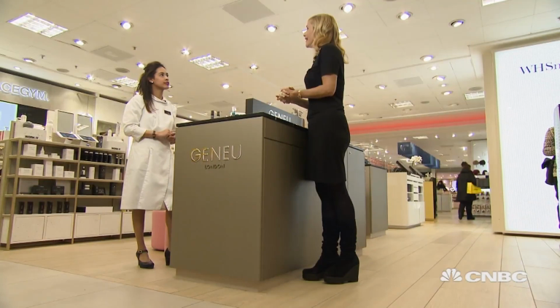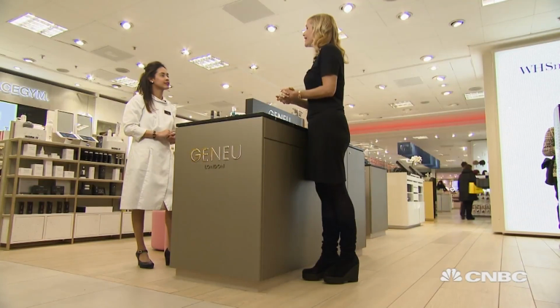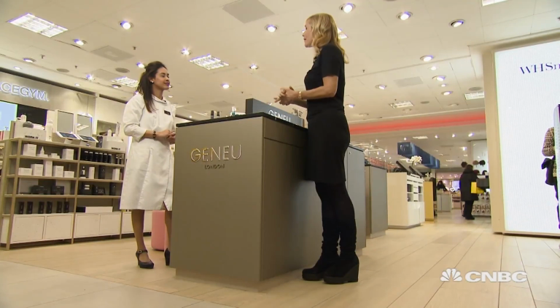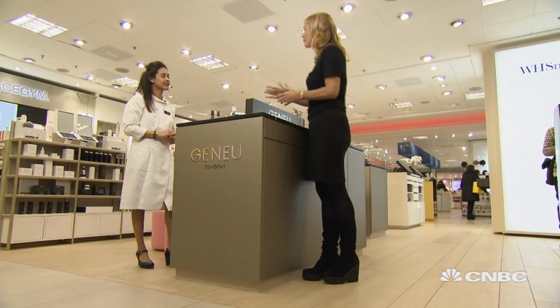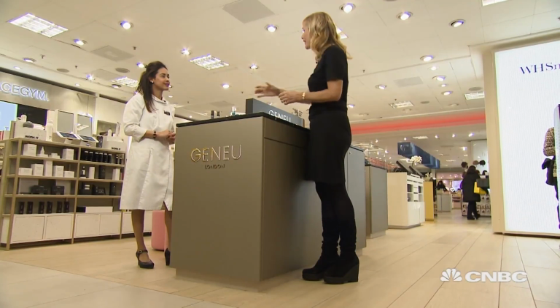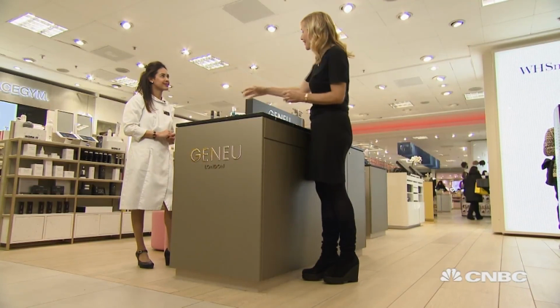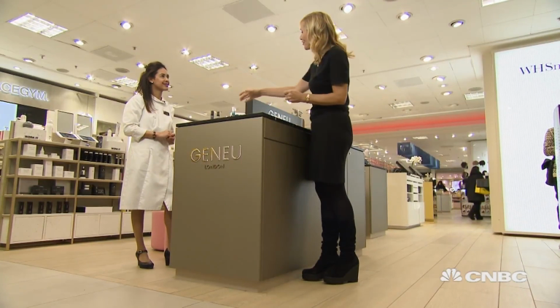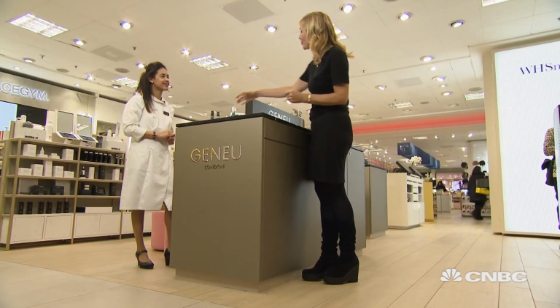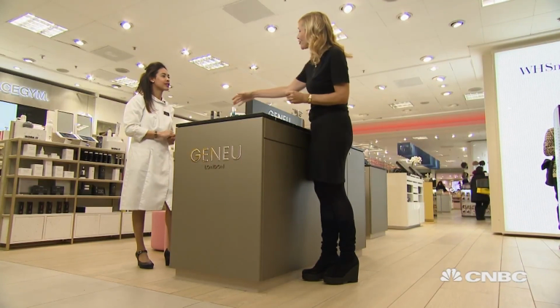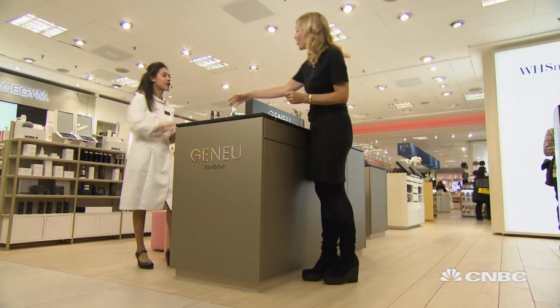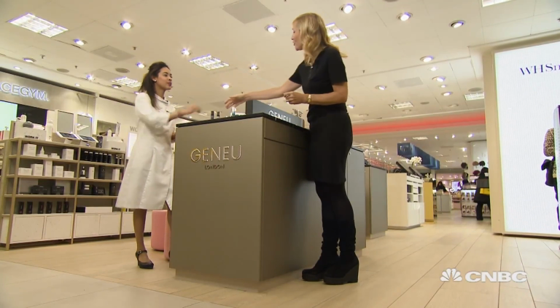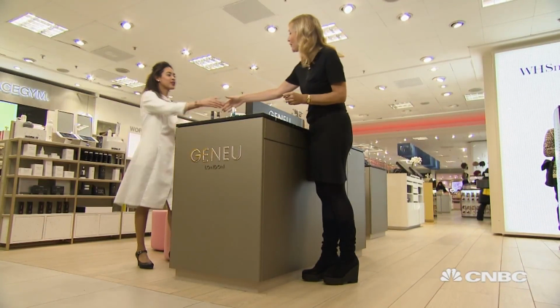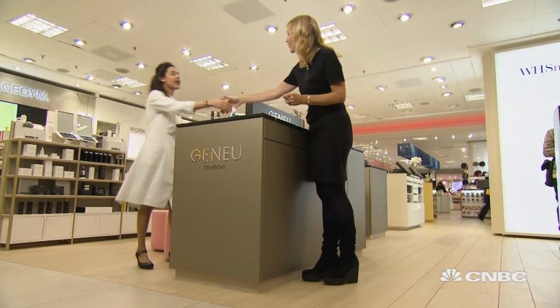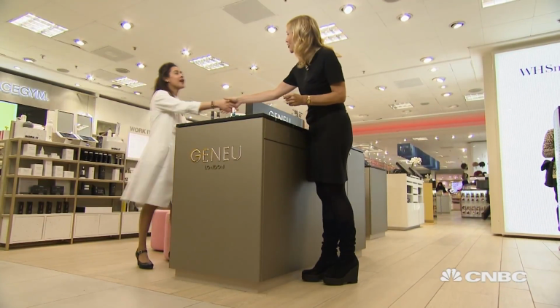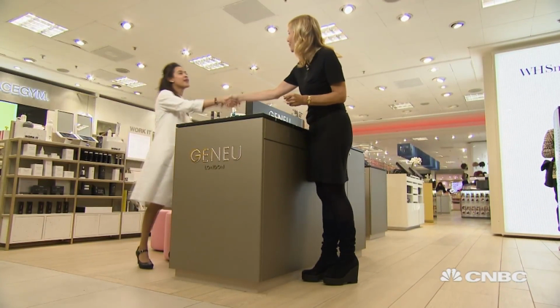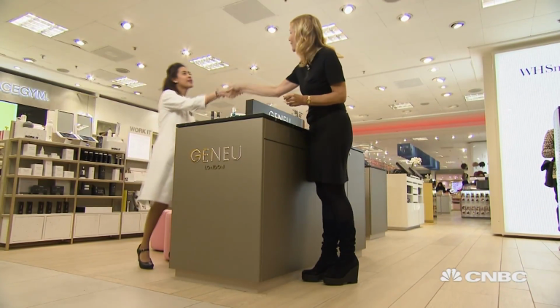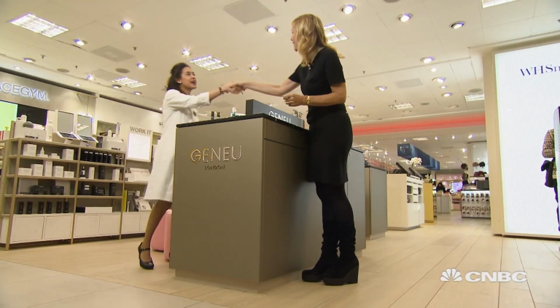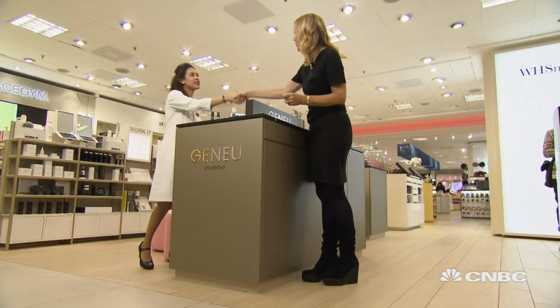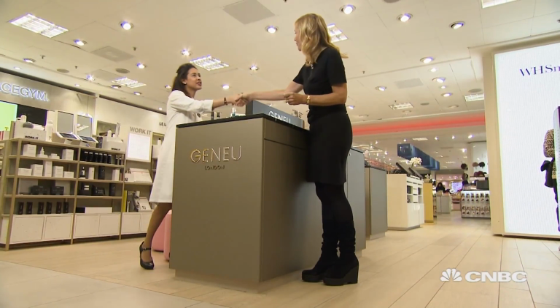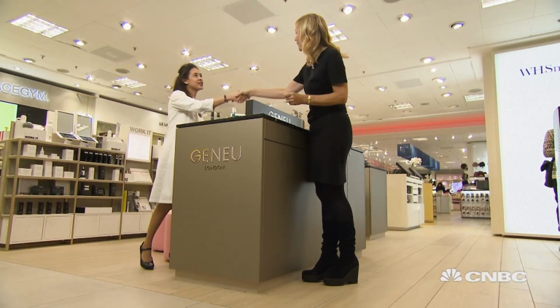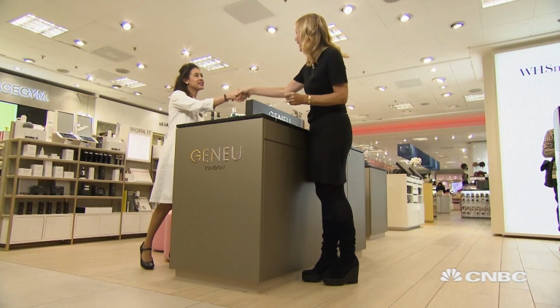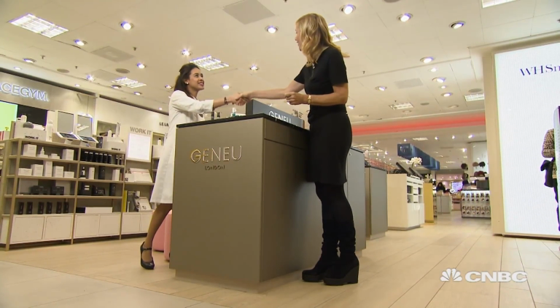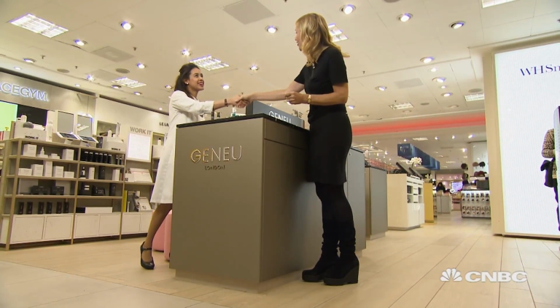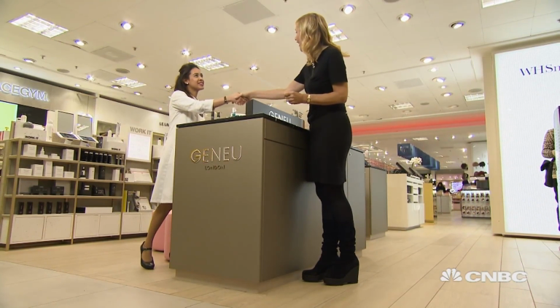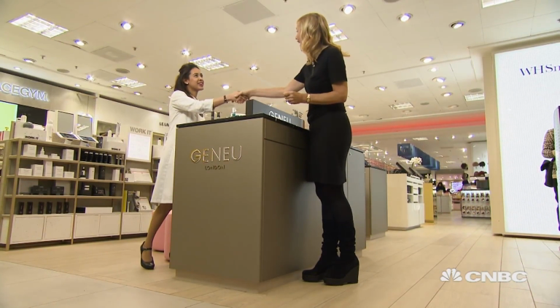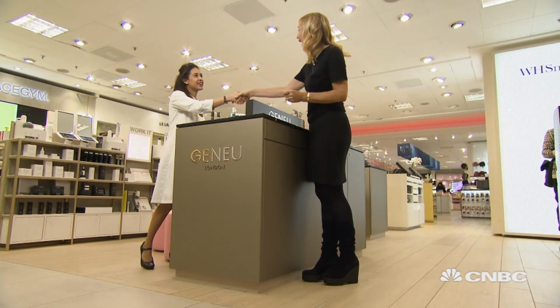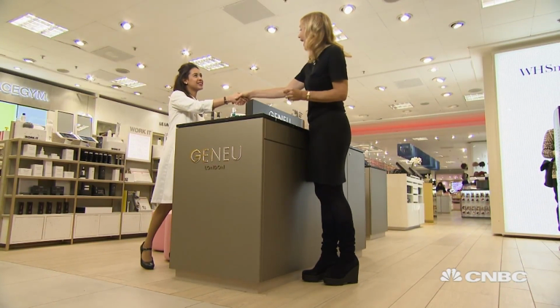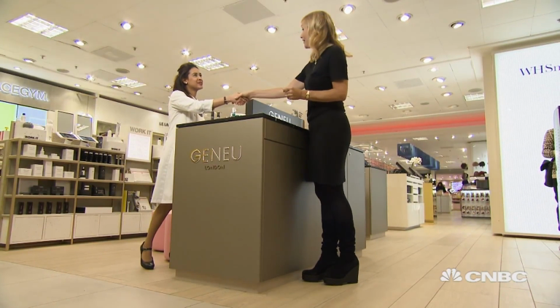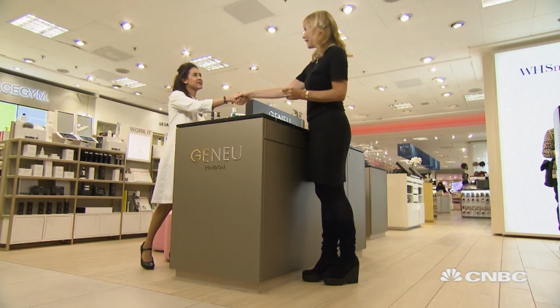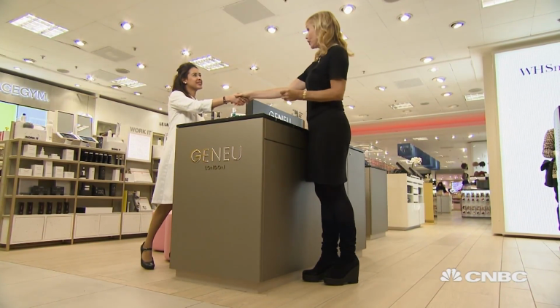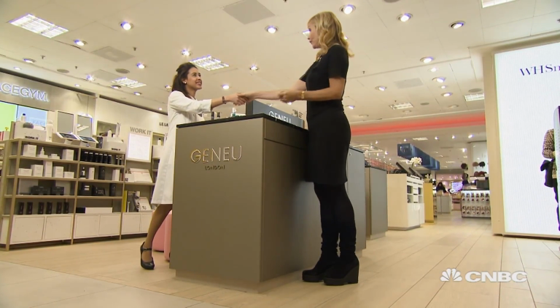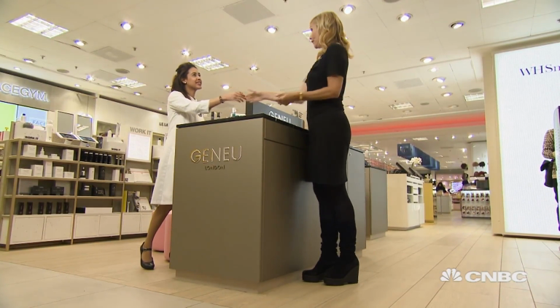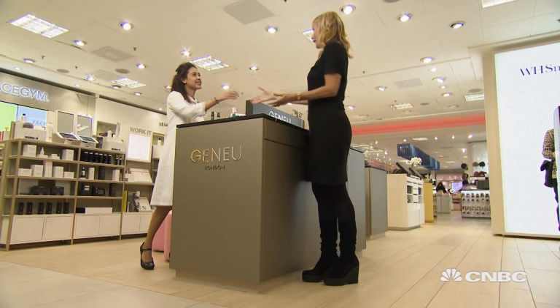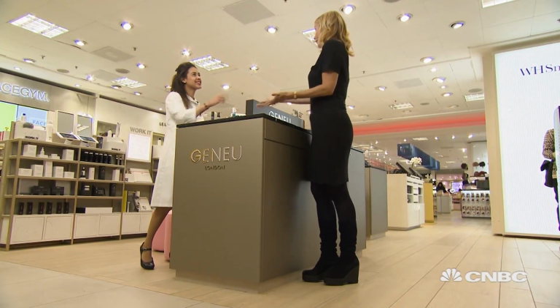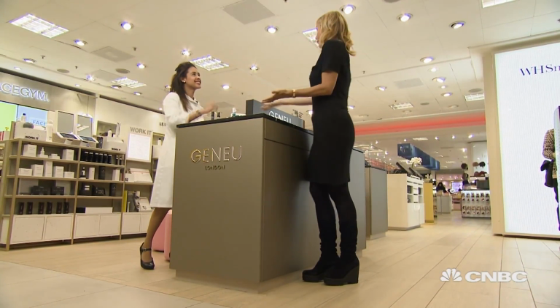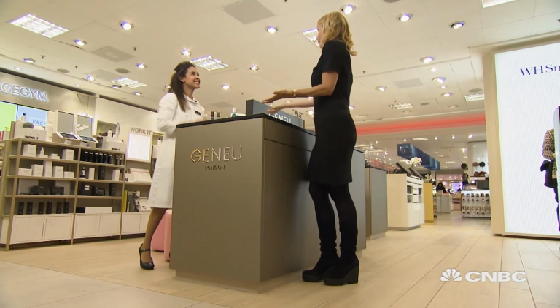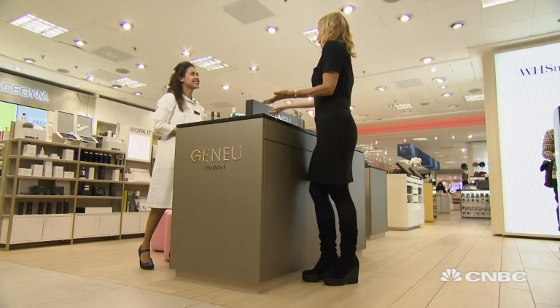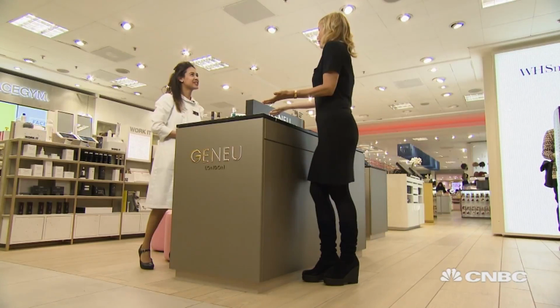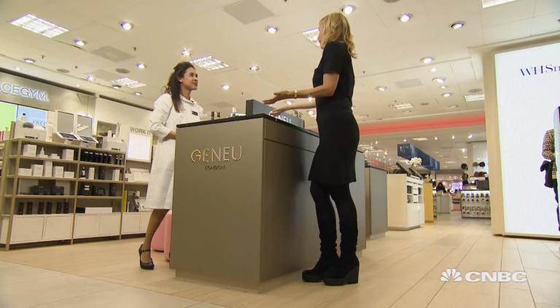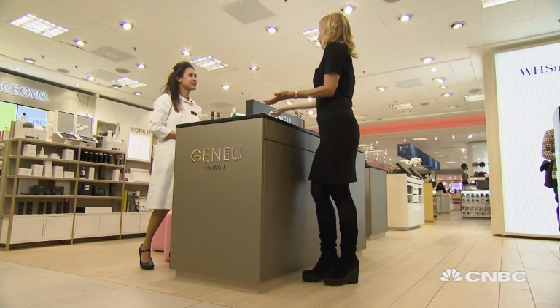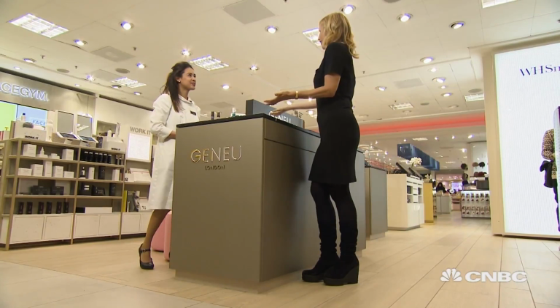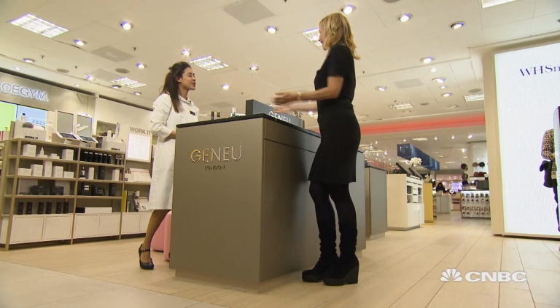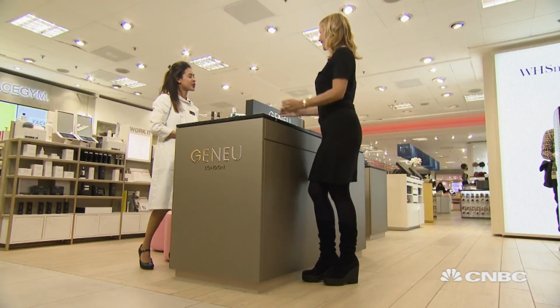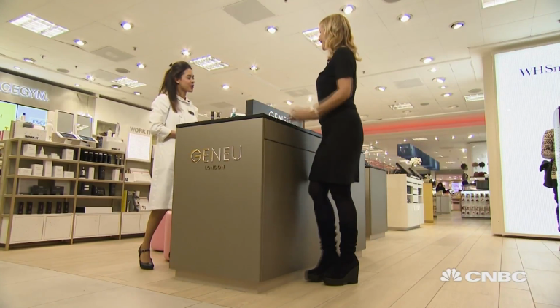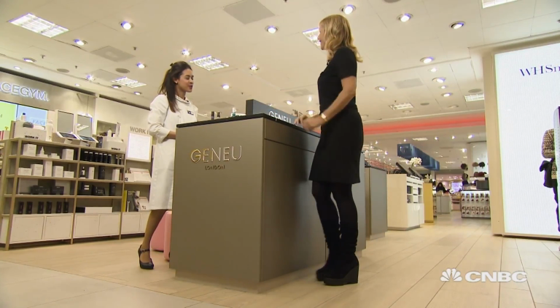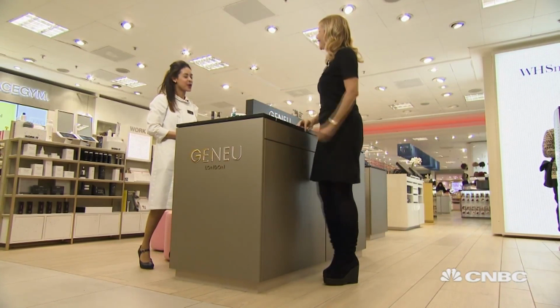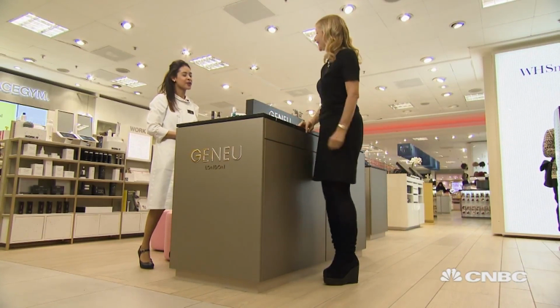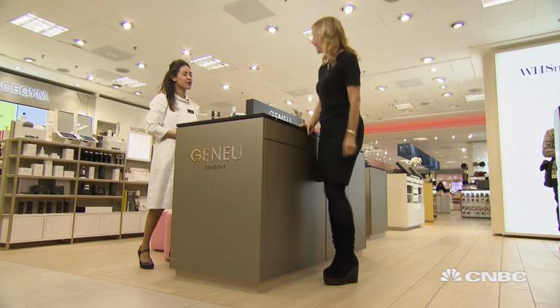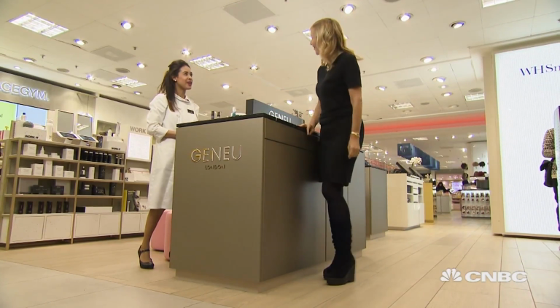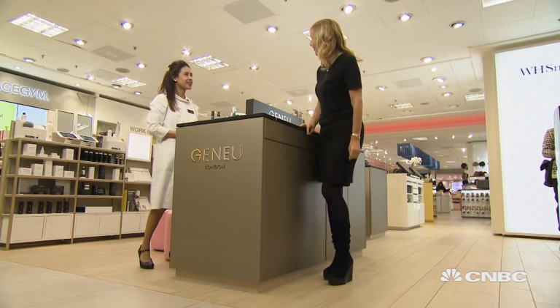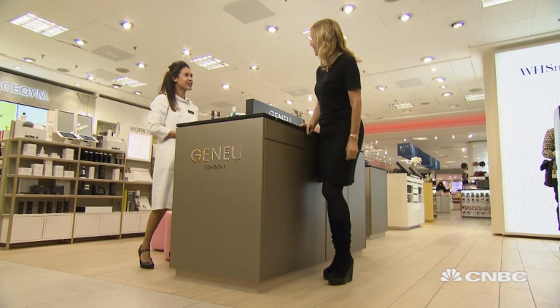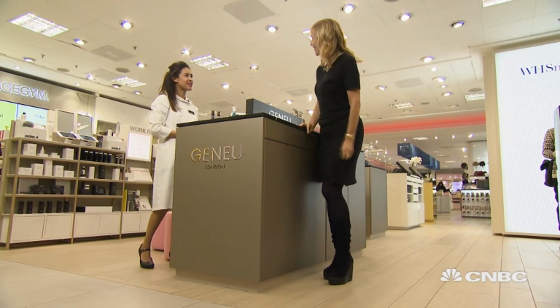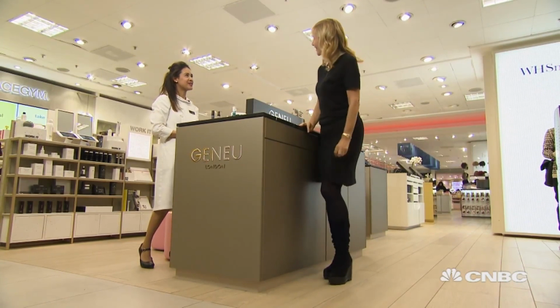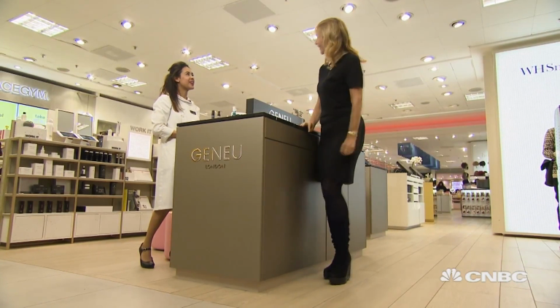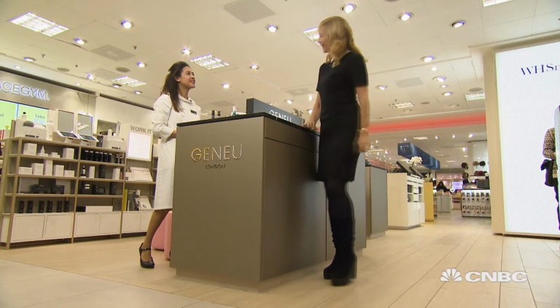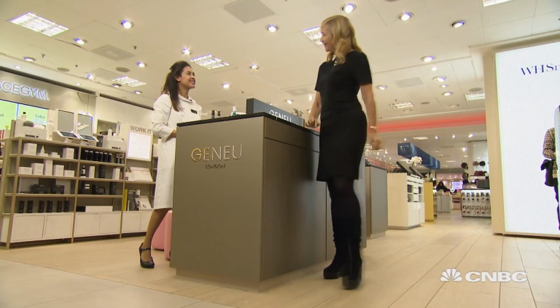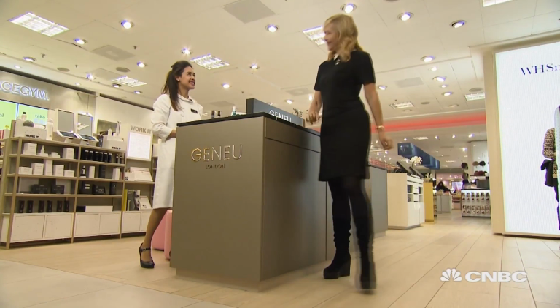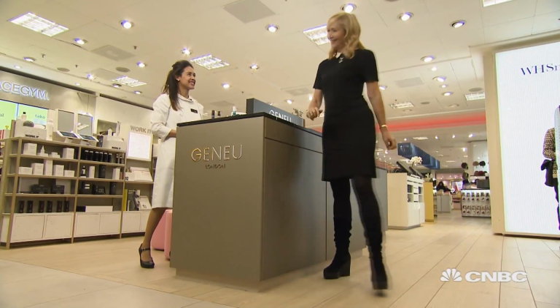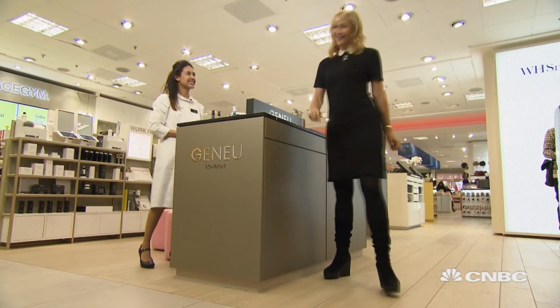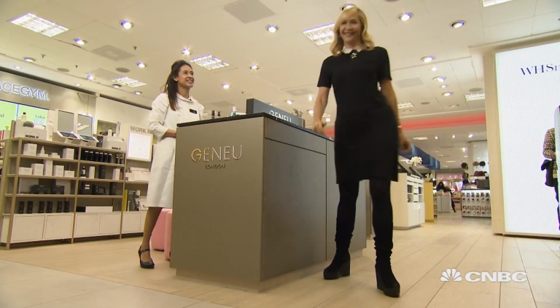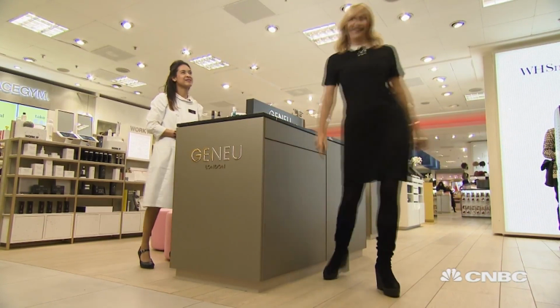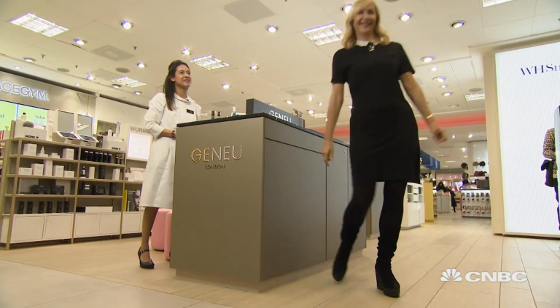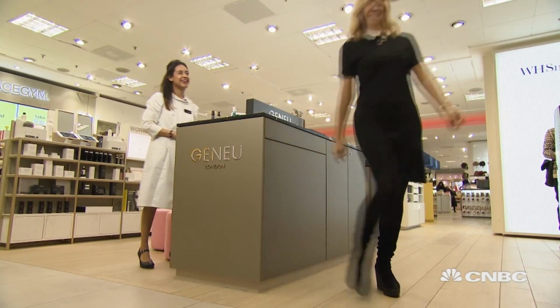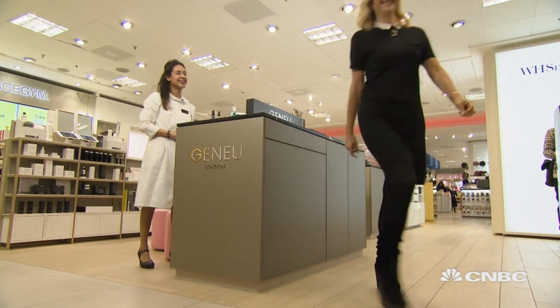Sabra, thank you so much — it's been such a pleasure. Thank you, Tanya, and thank you for giving me my results. You're very welcome, lovely to see you.